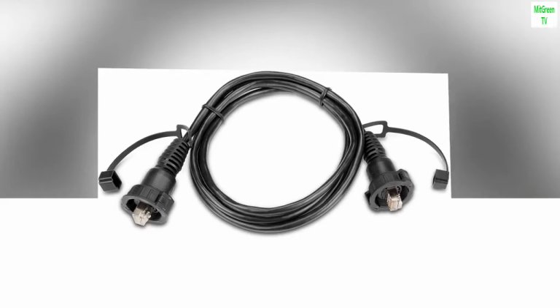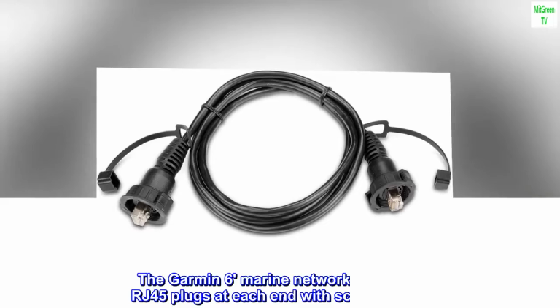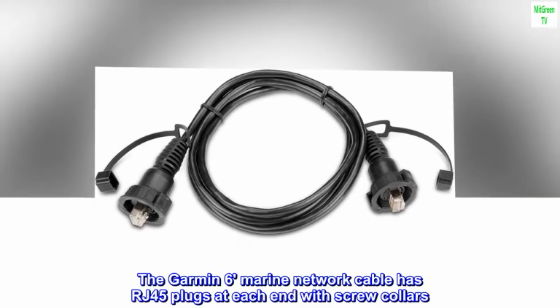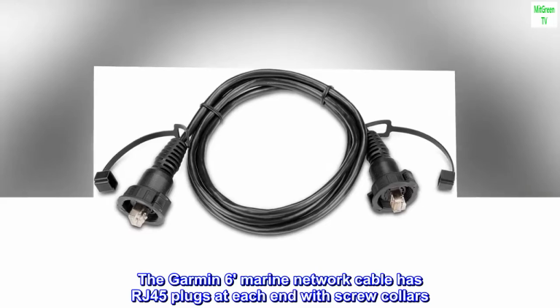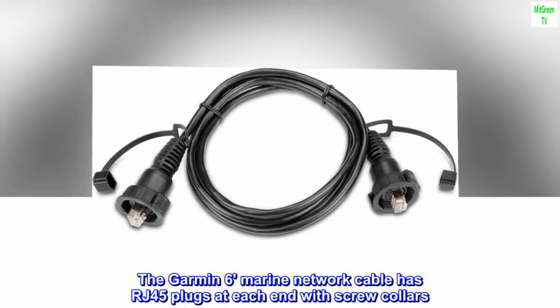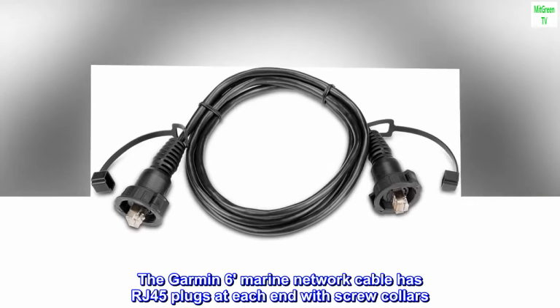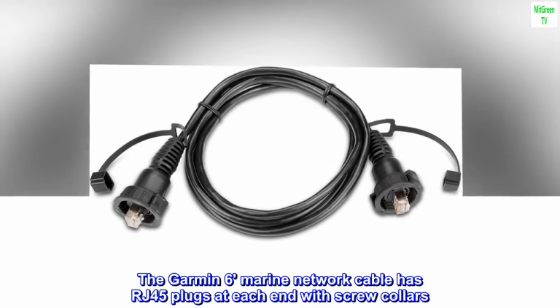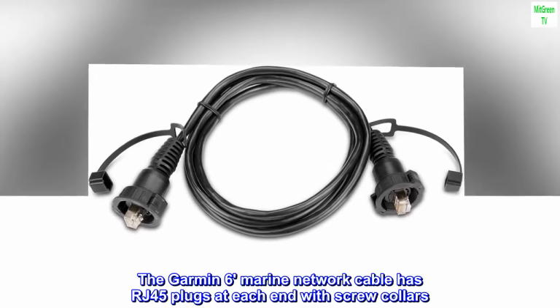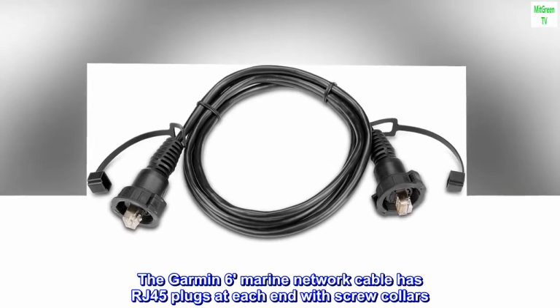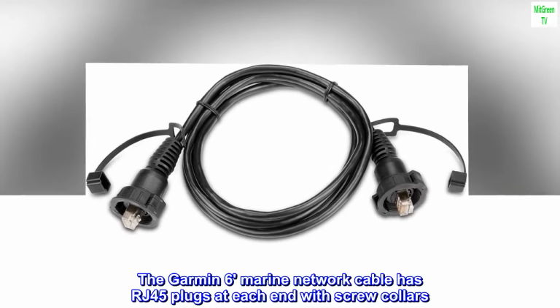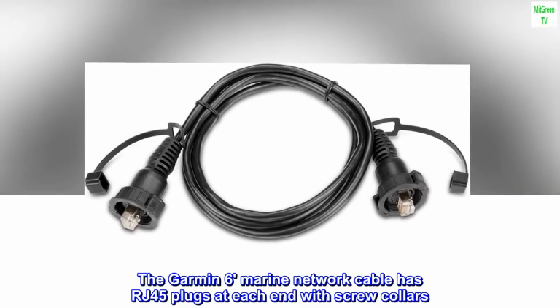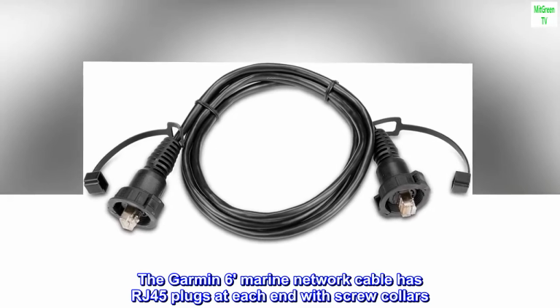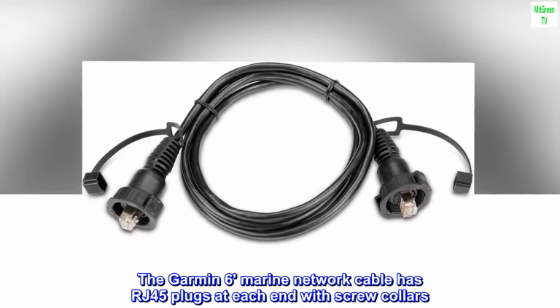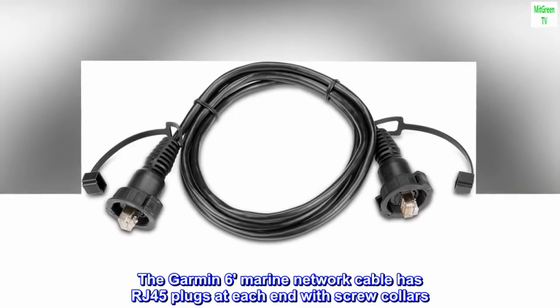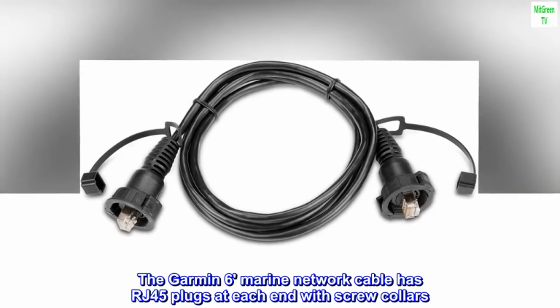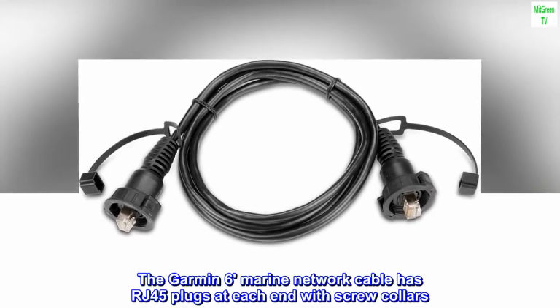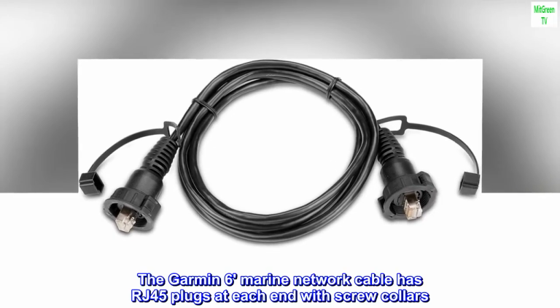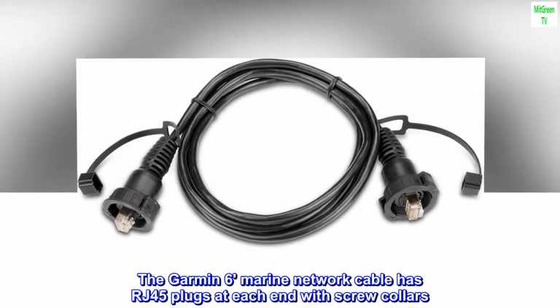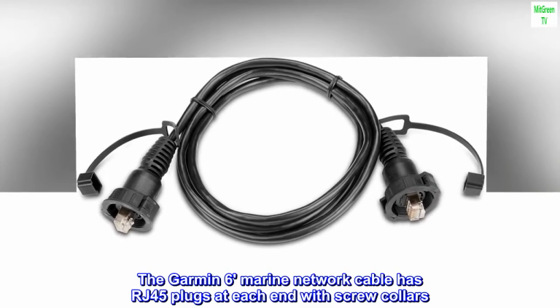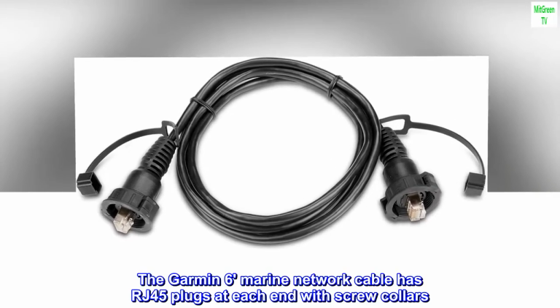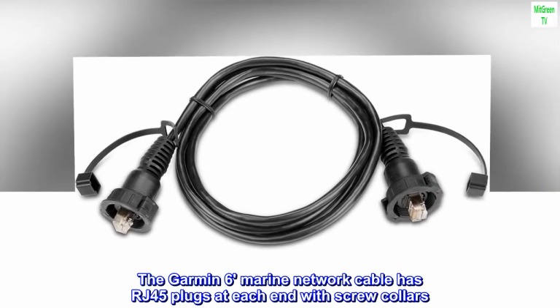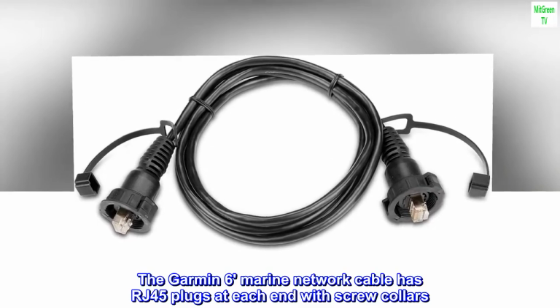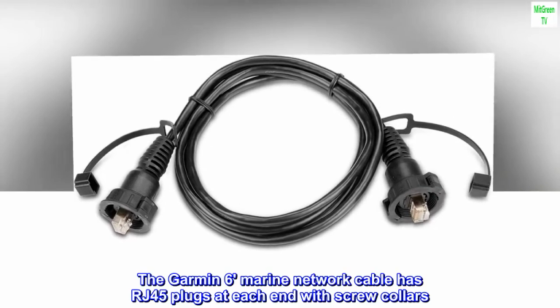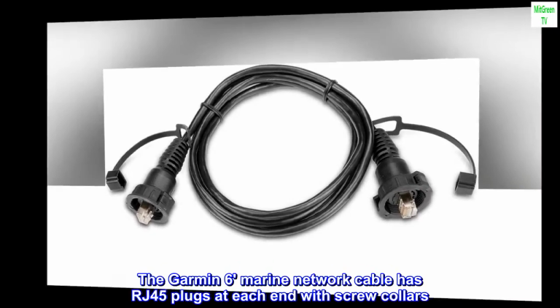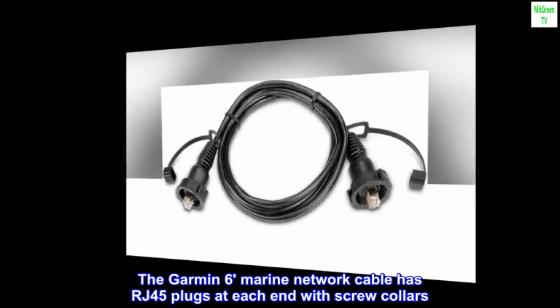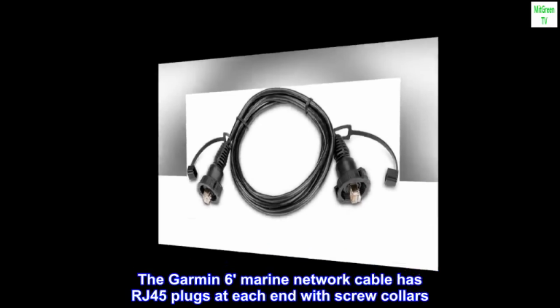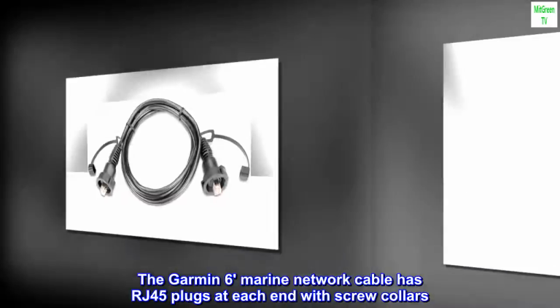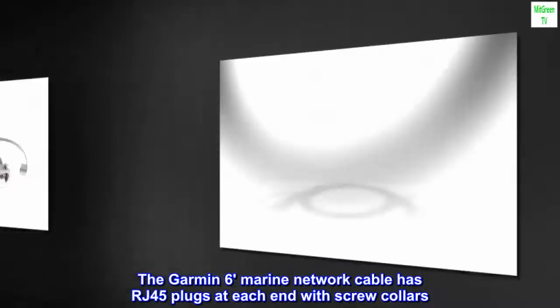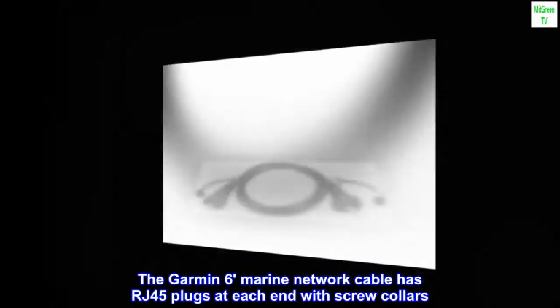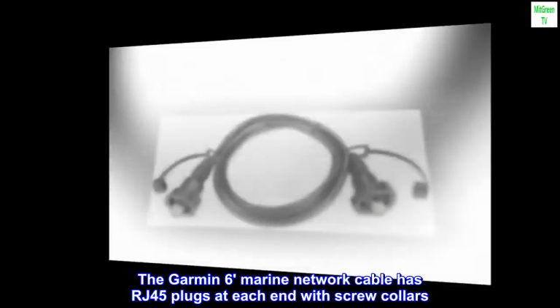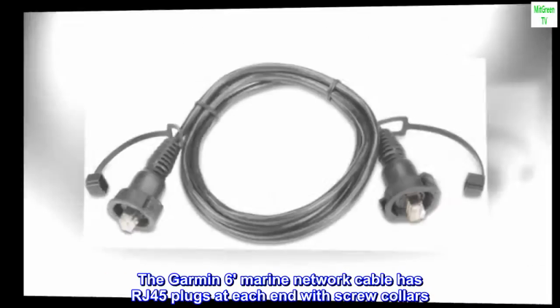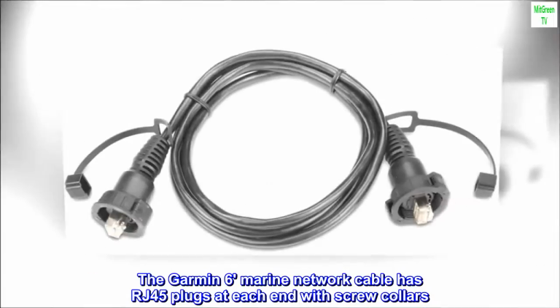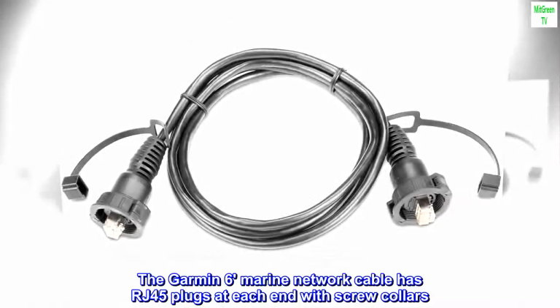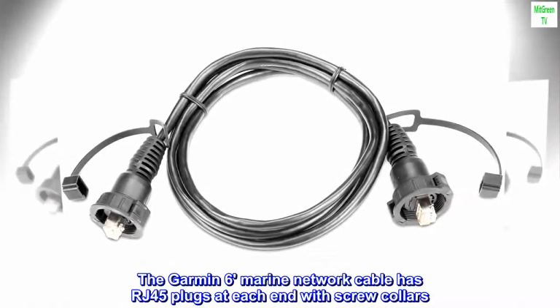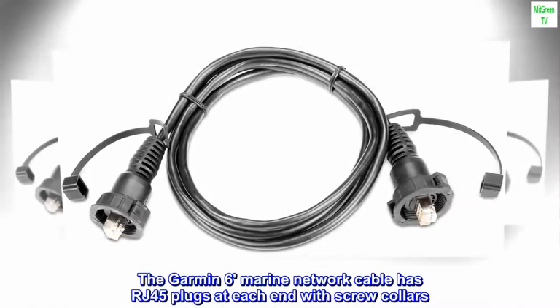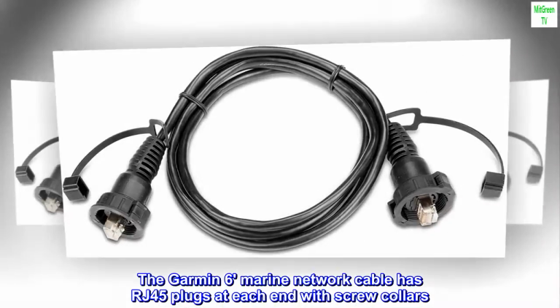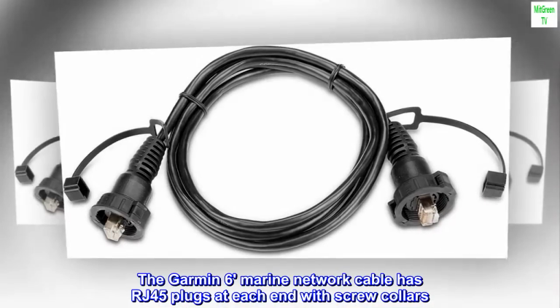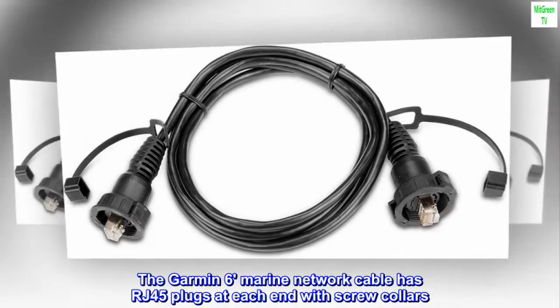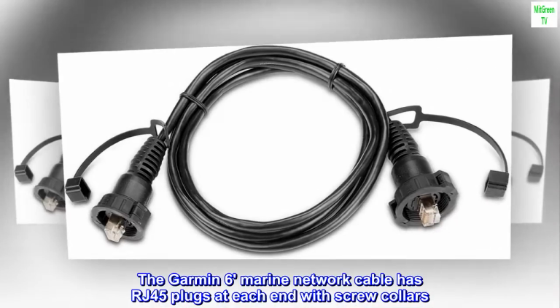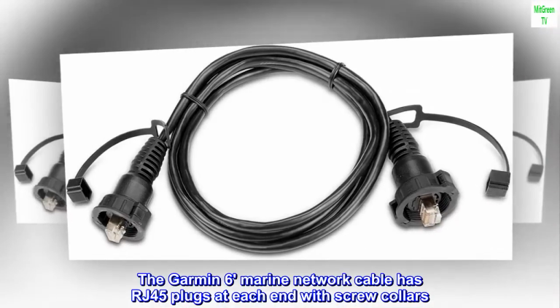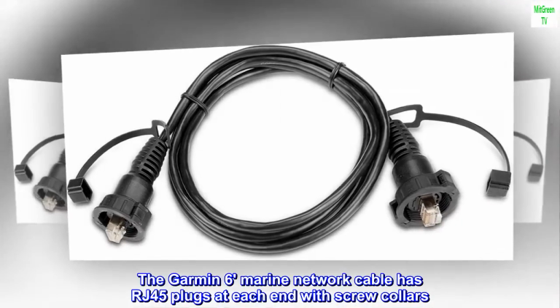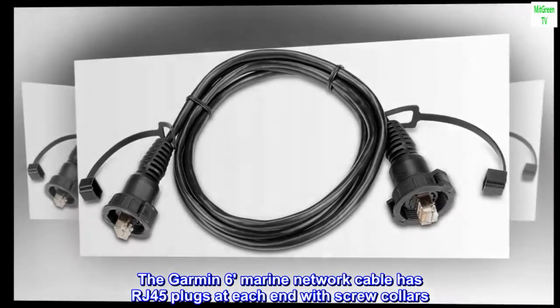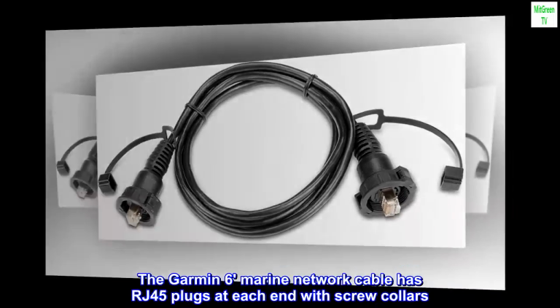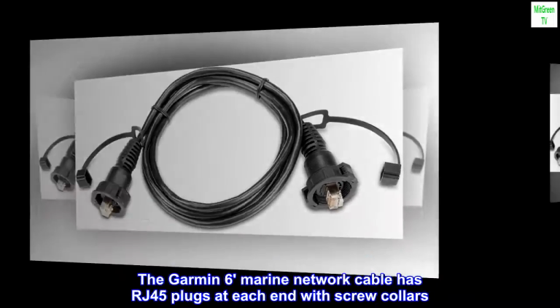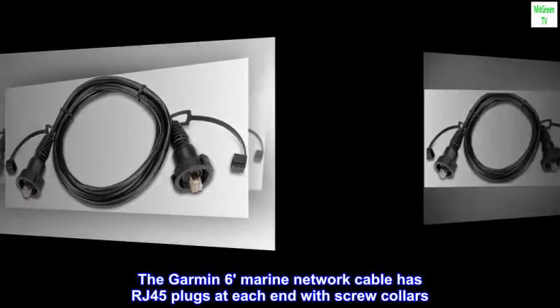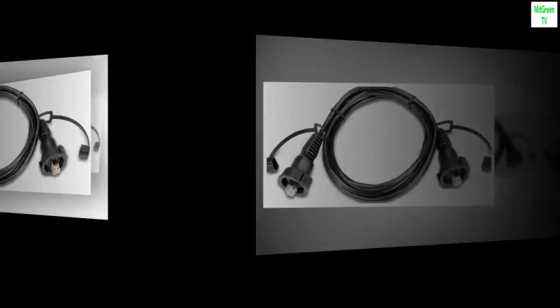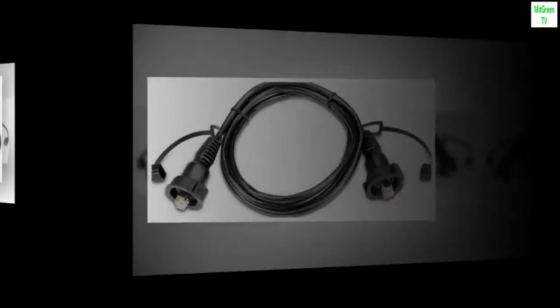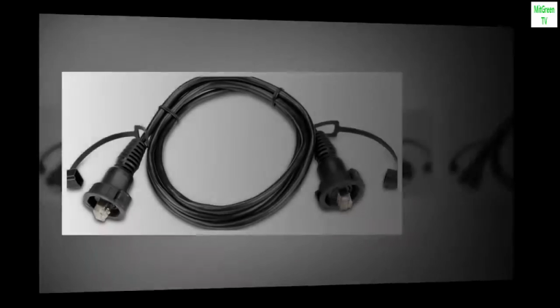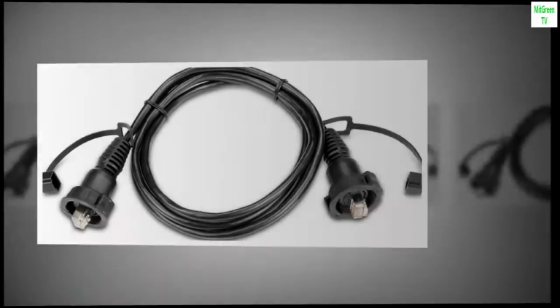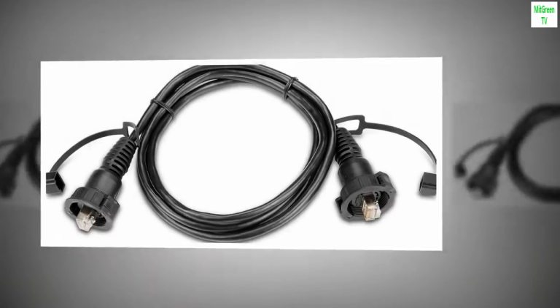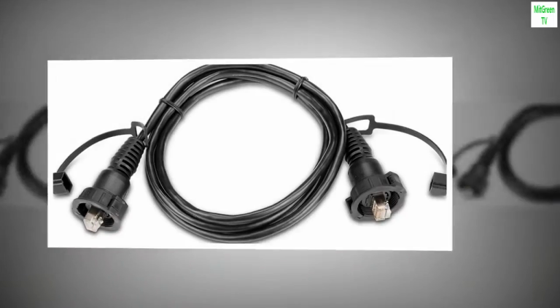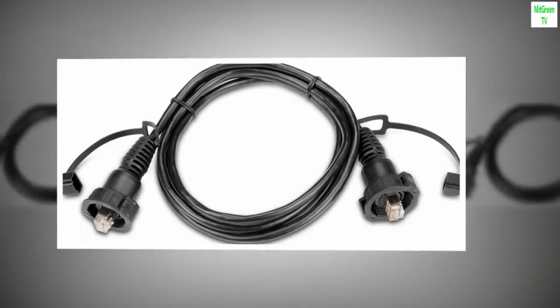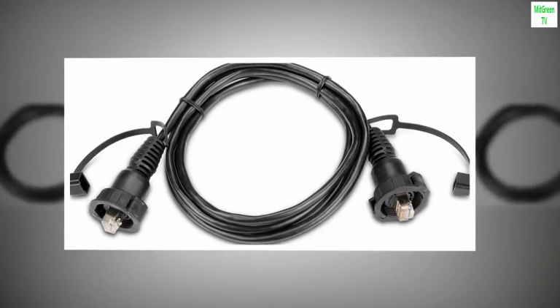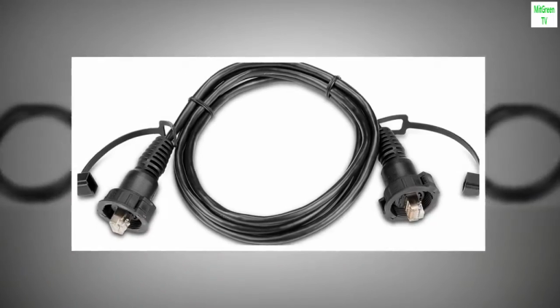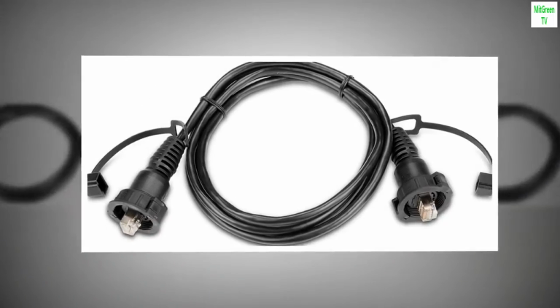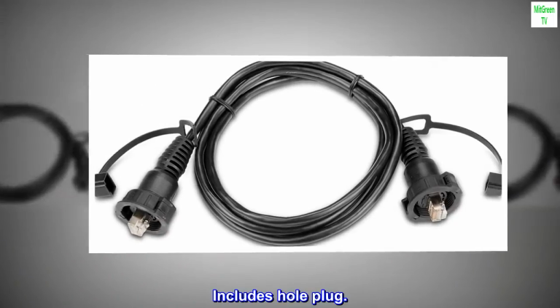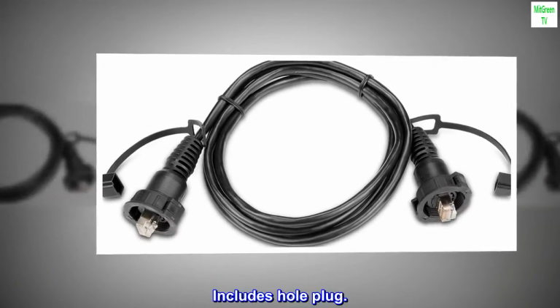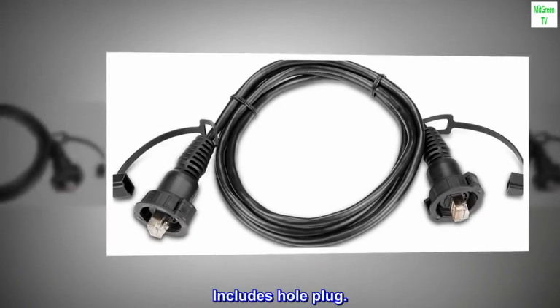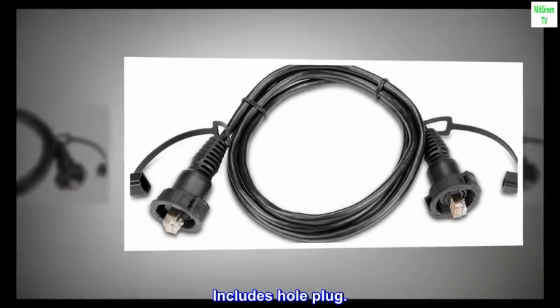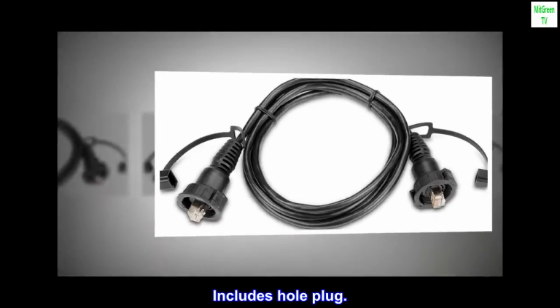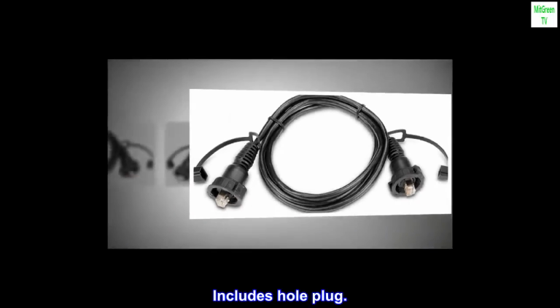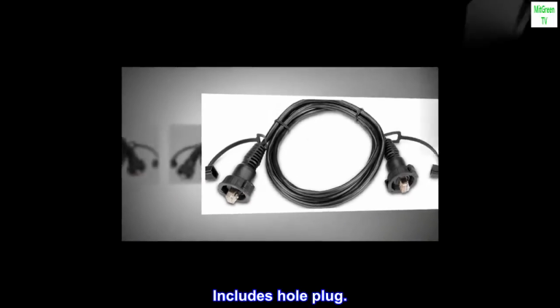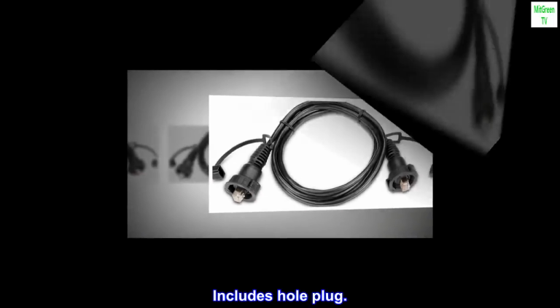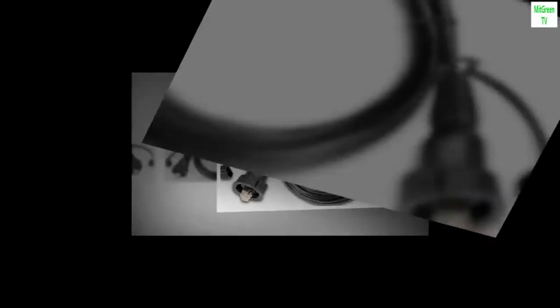The Garmin 6 Marine Network Cable has RJ45 plugs at each end with screw collars. Includes hole plug.